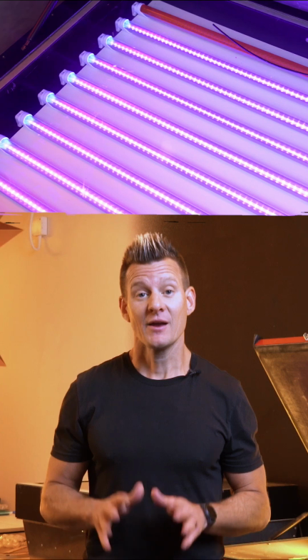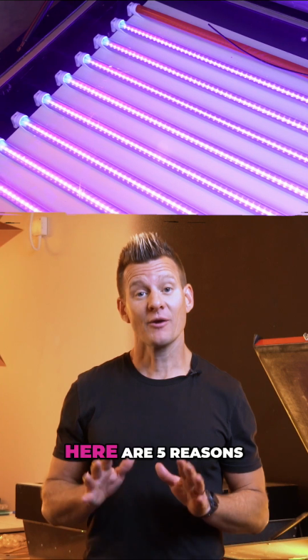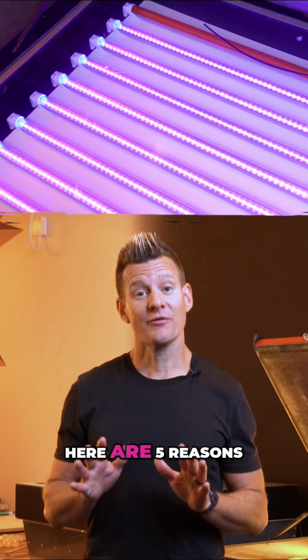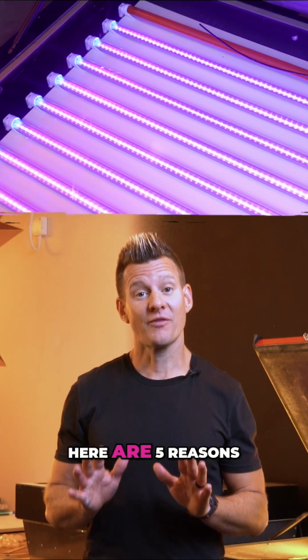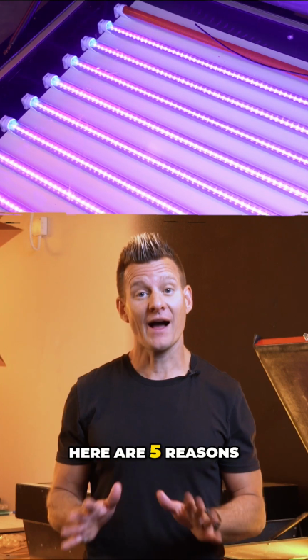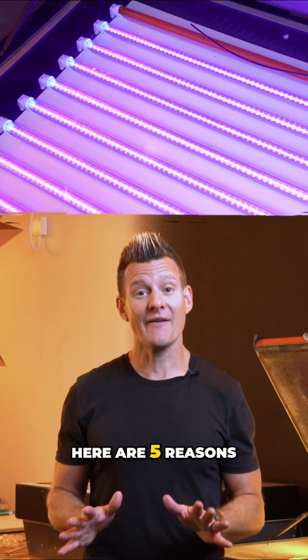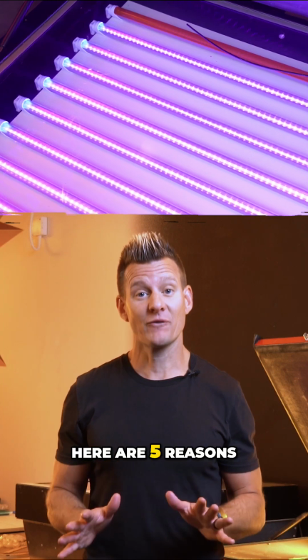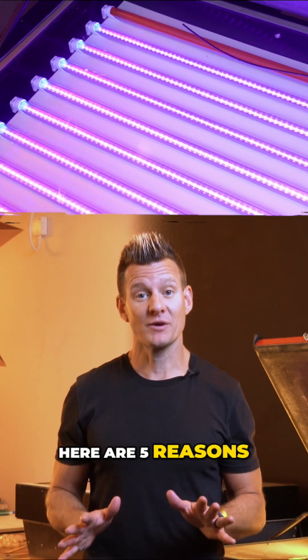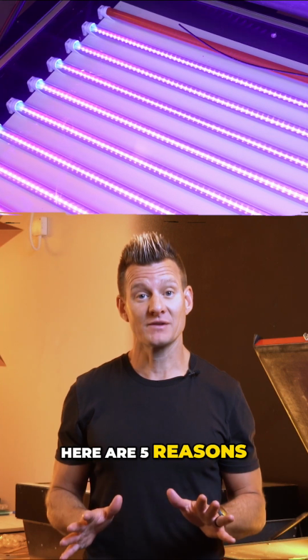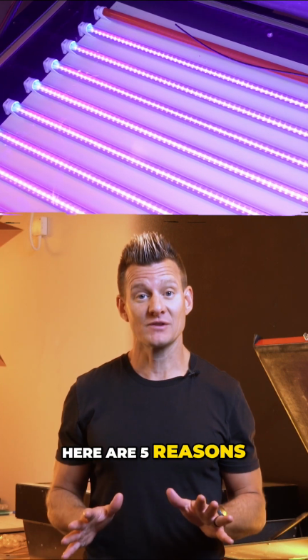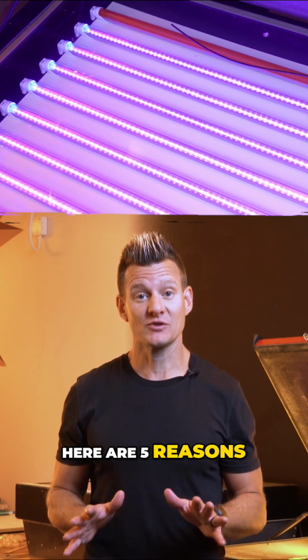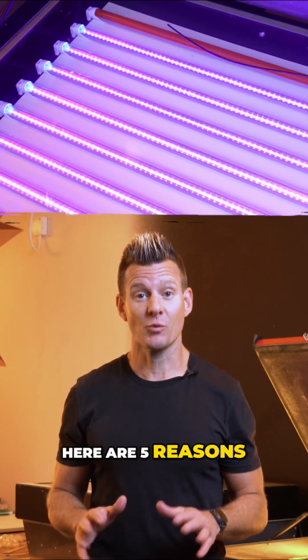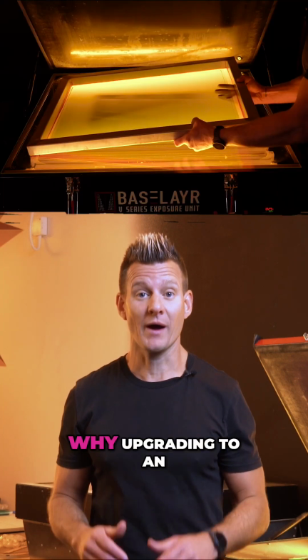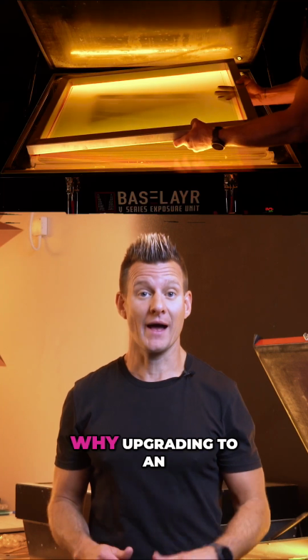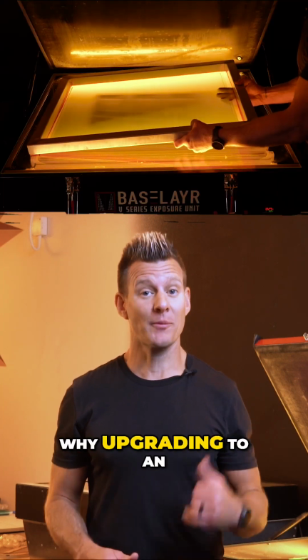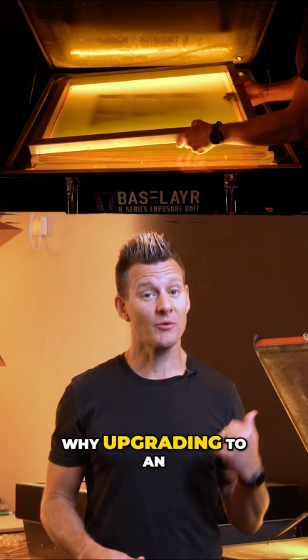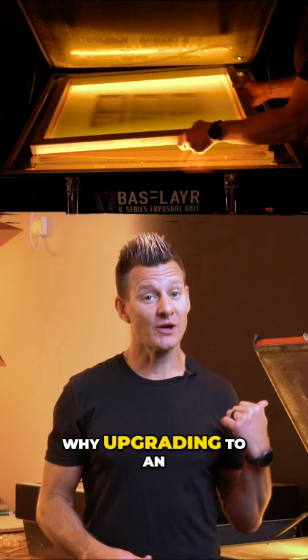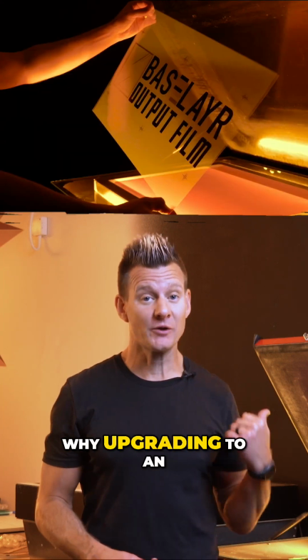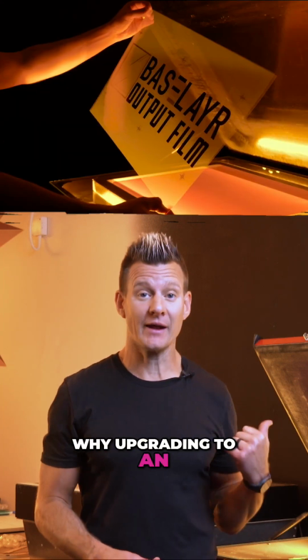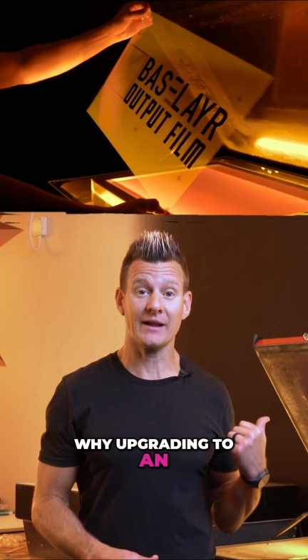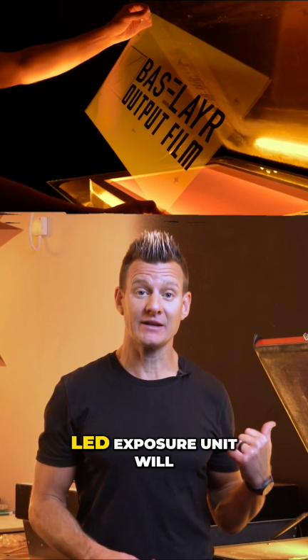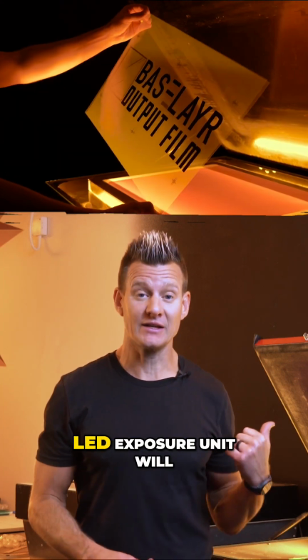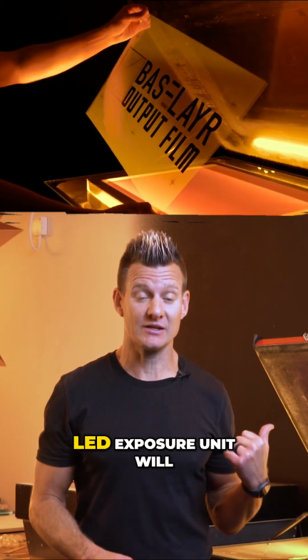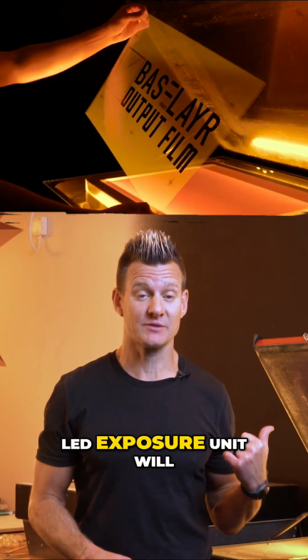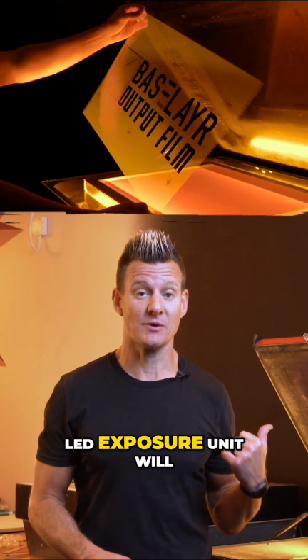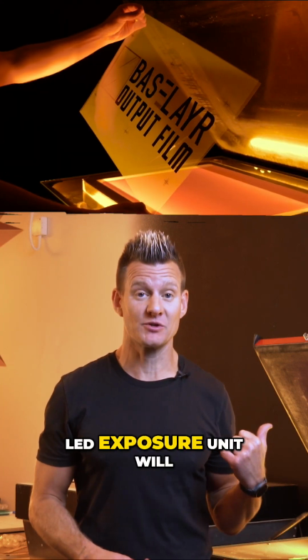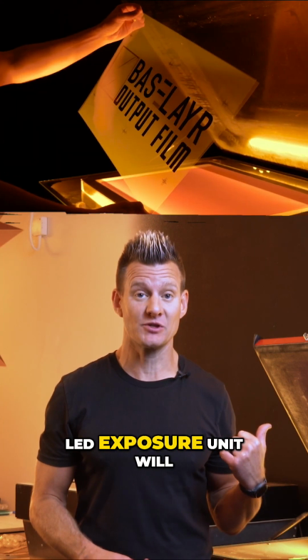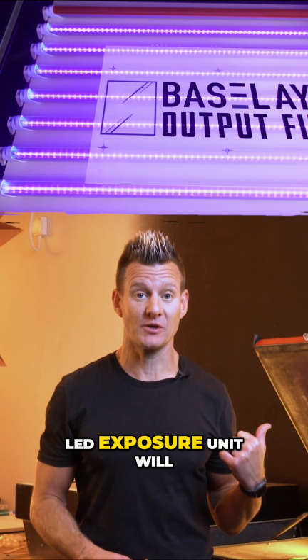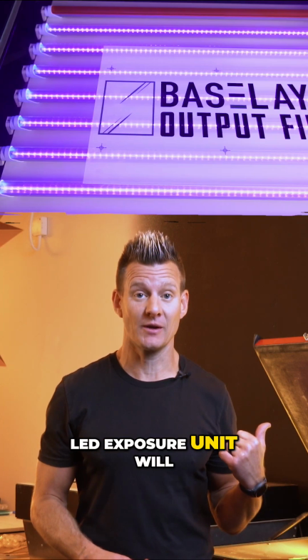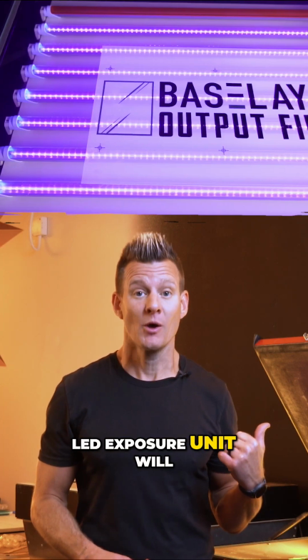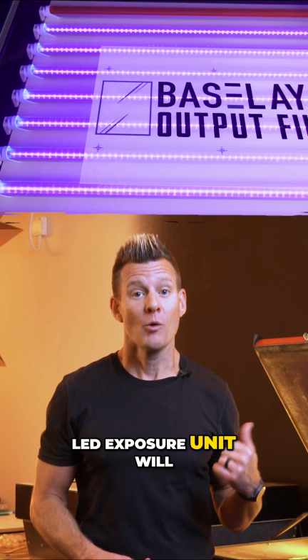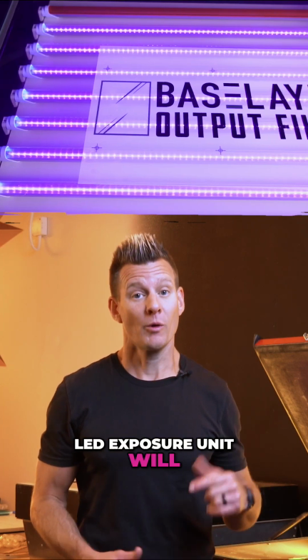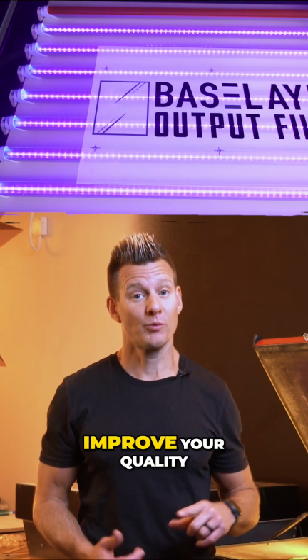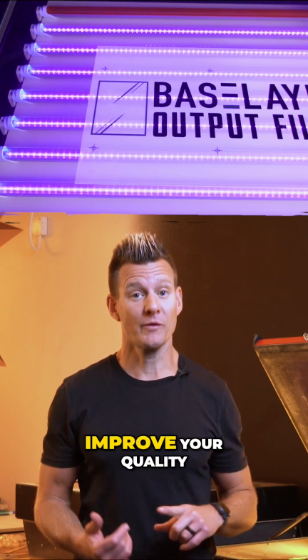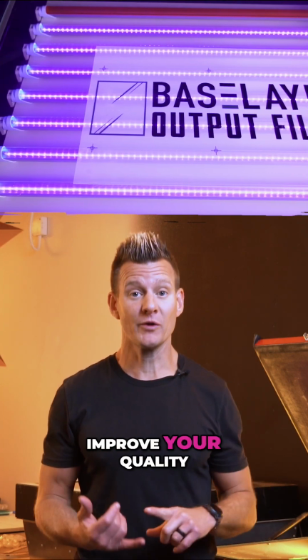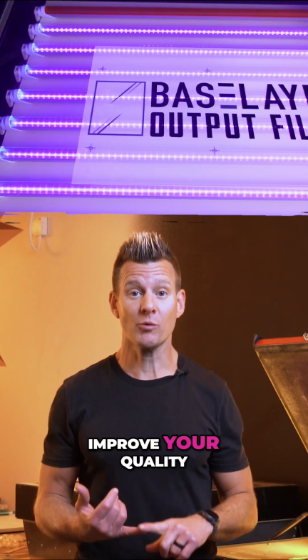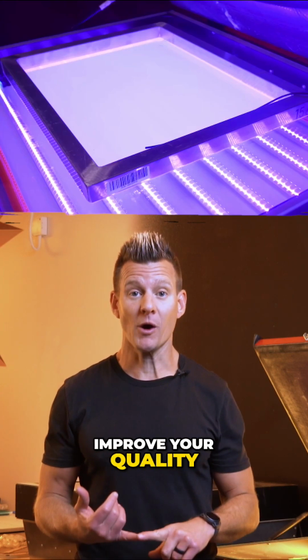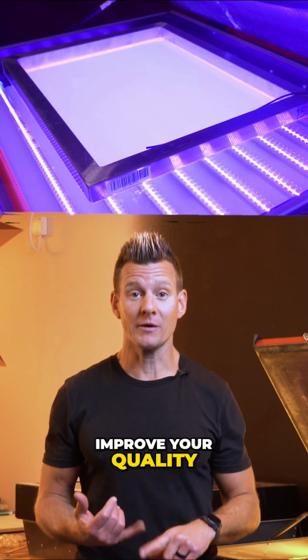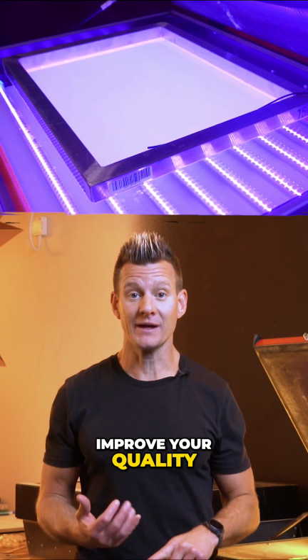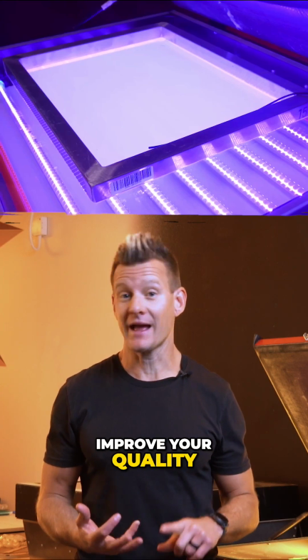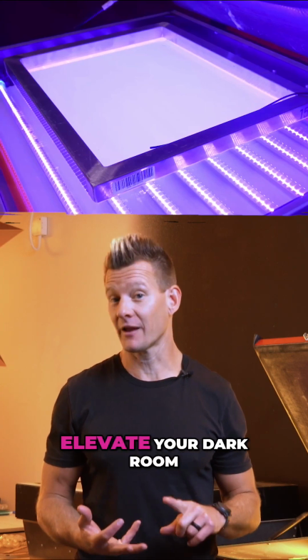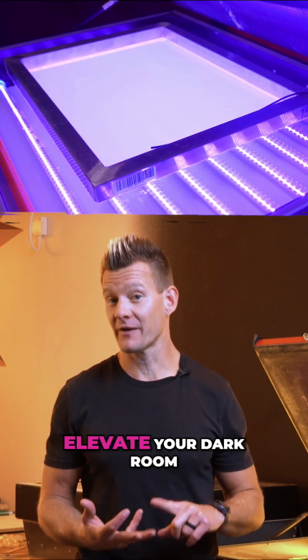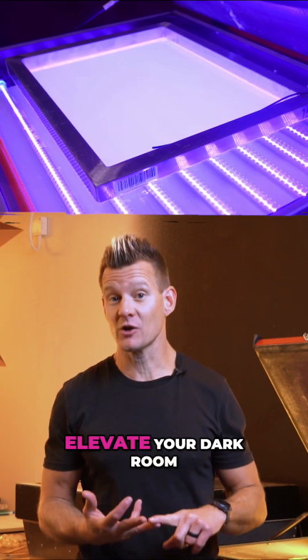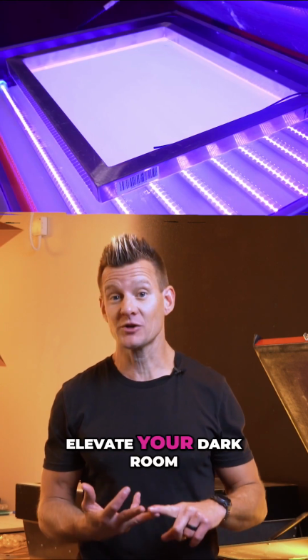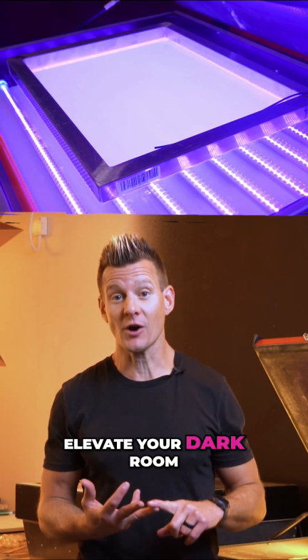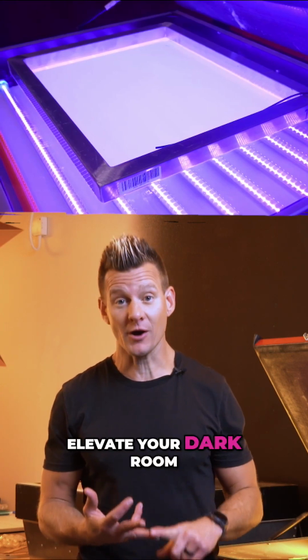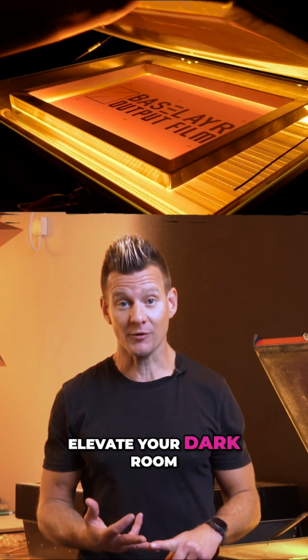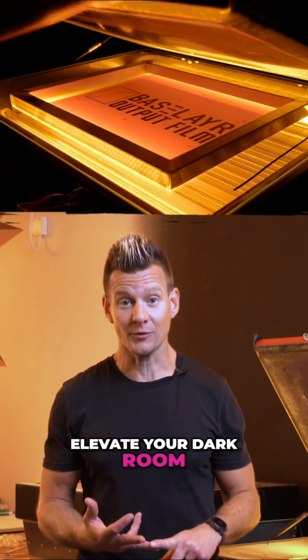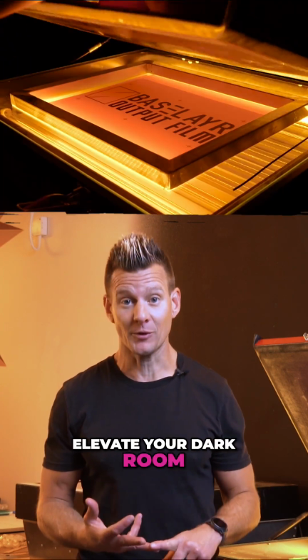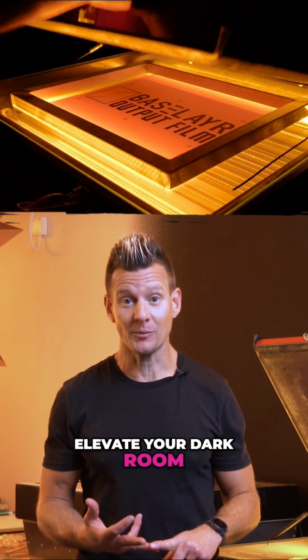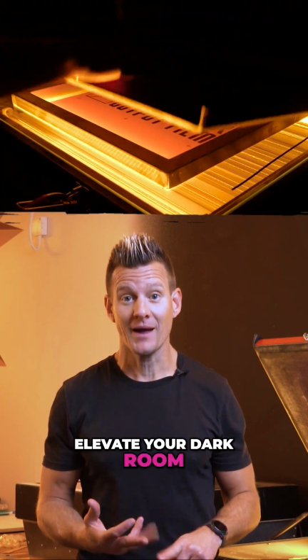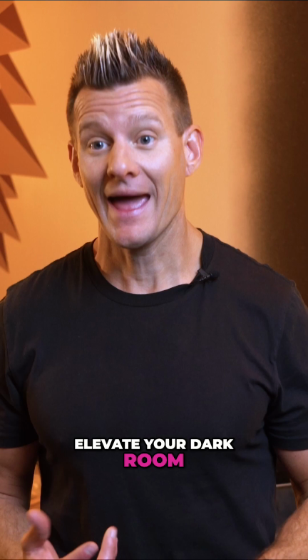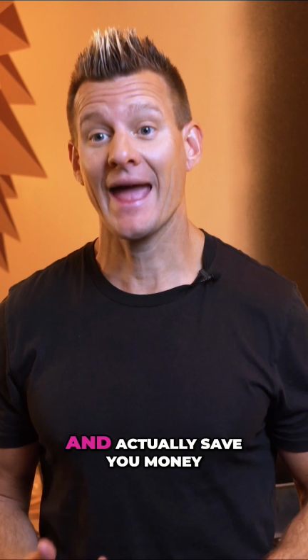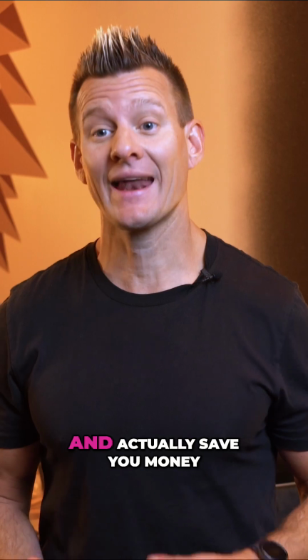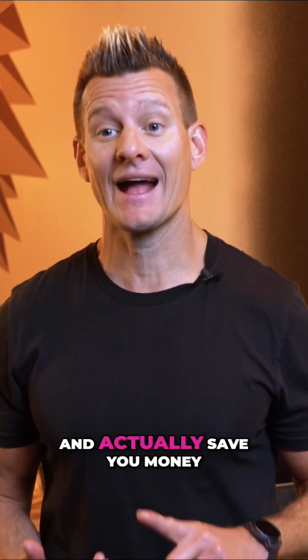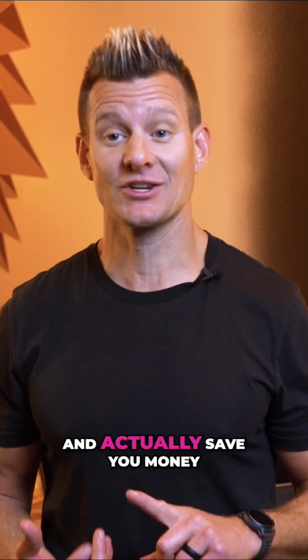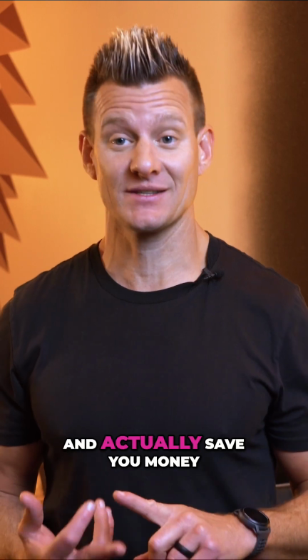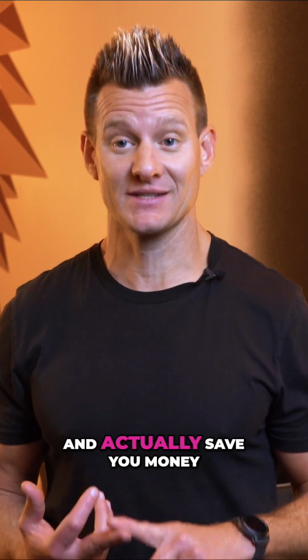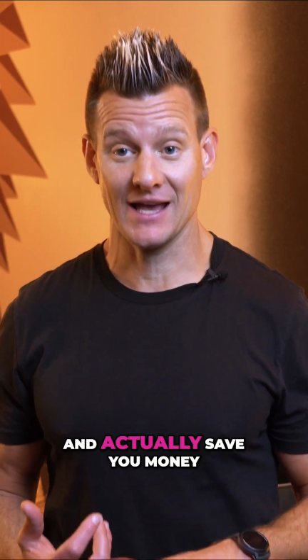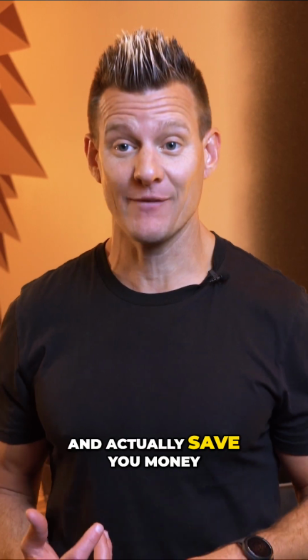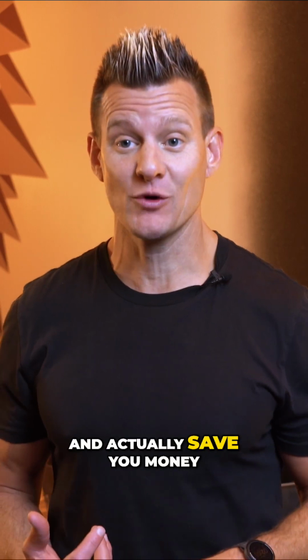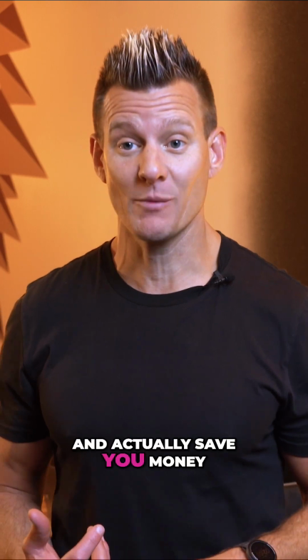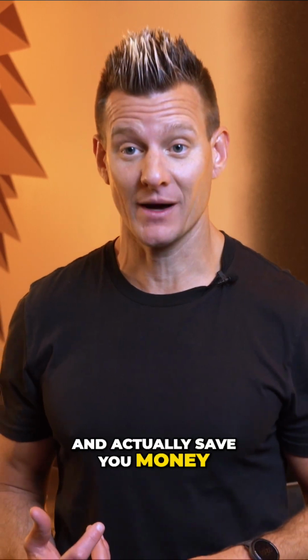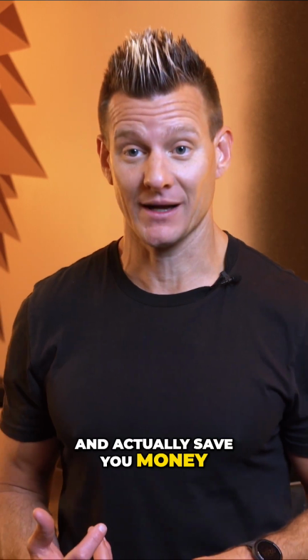Here are five reasons why upgrading to an LED exposure unit will improve your quality, elevate your darkroom, and actually save you money.